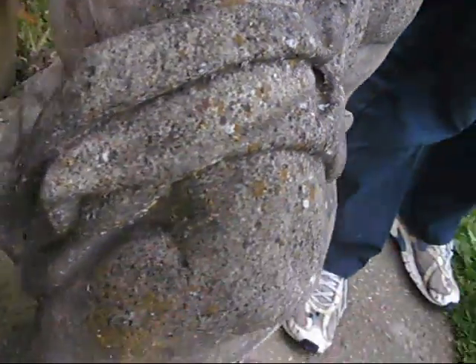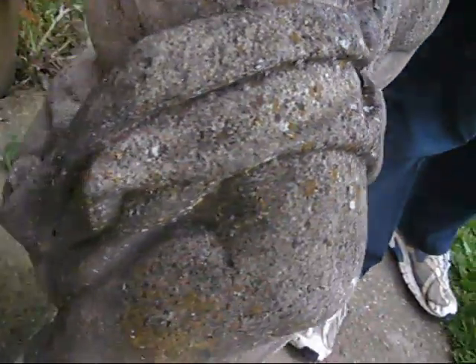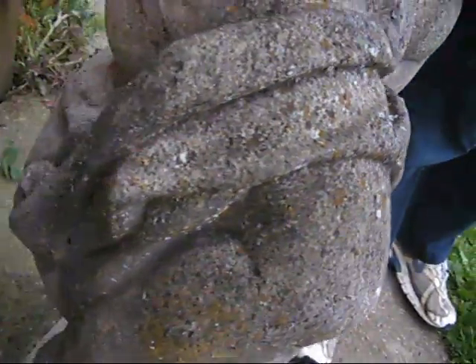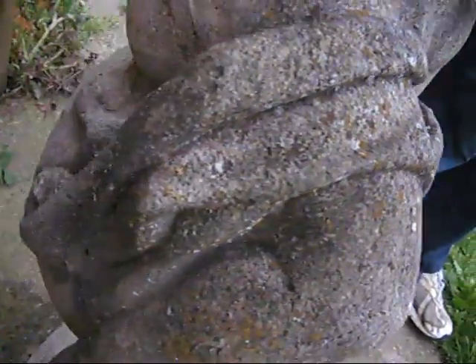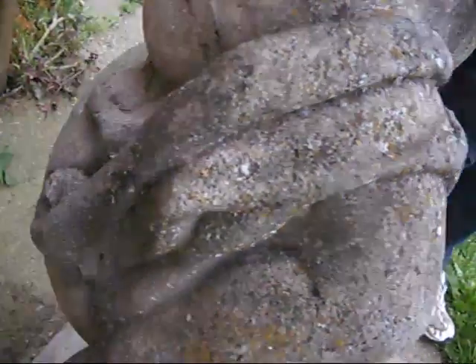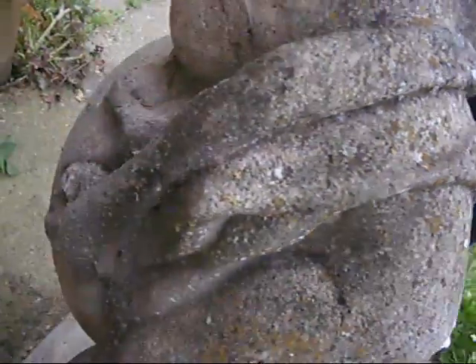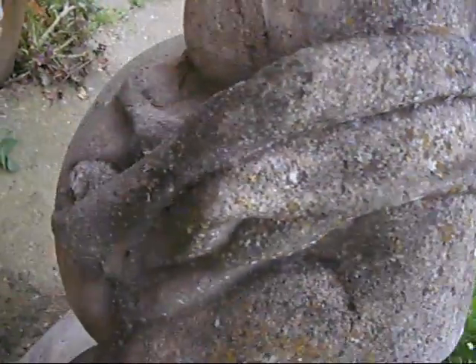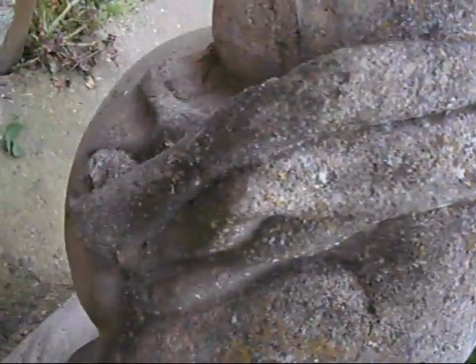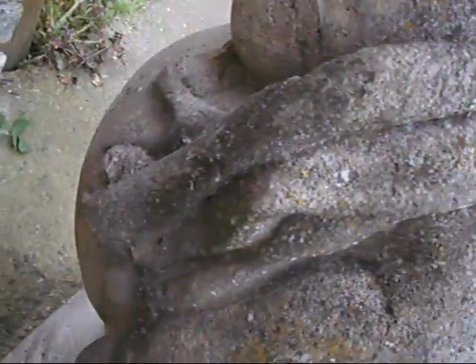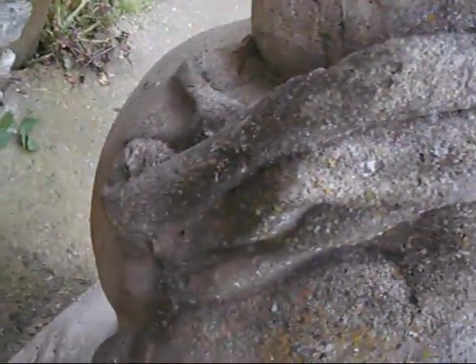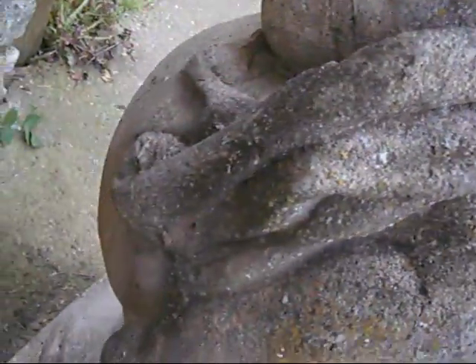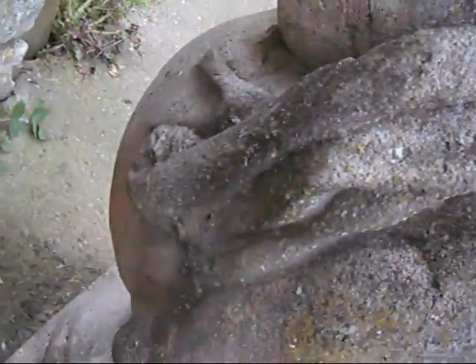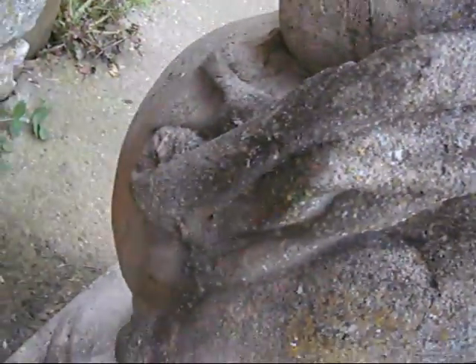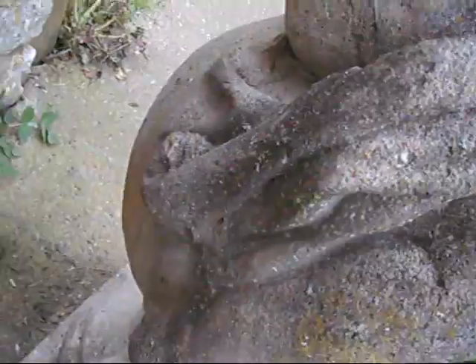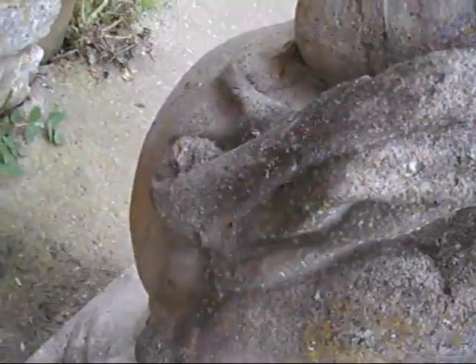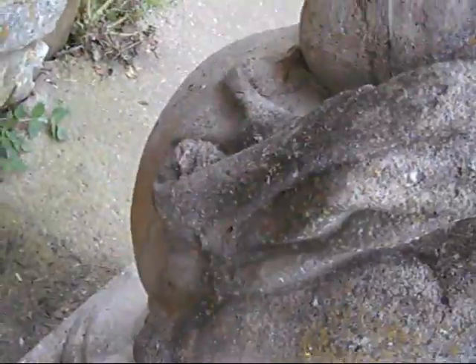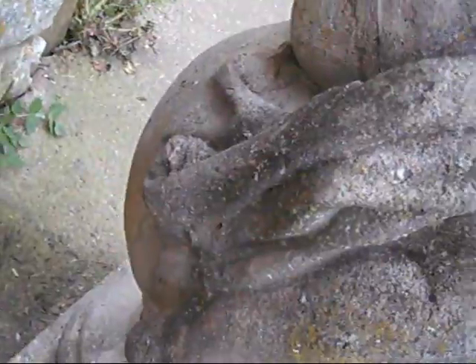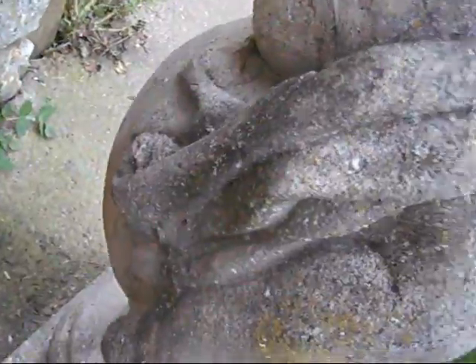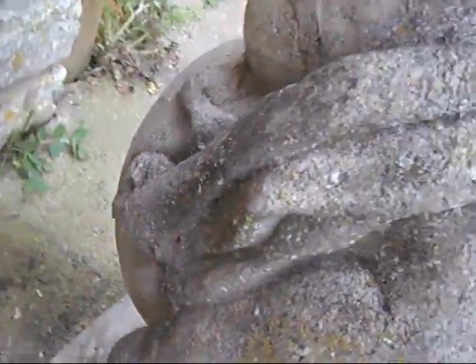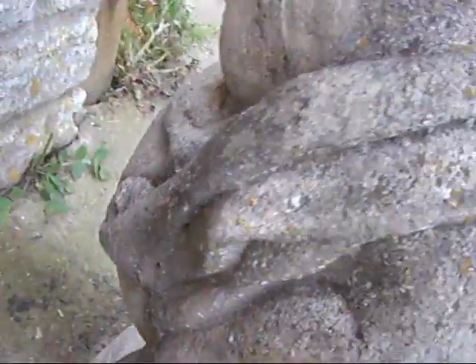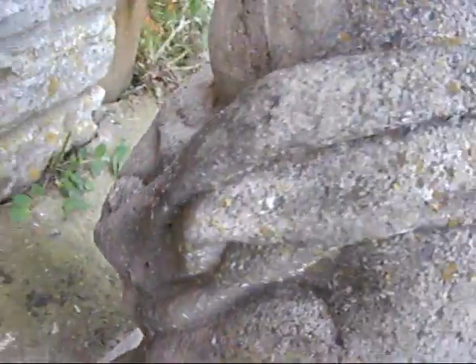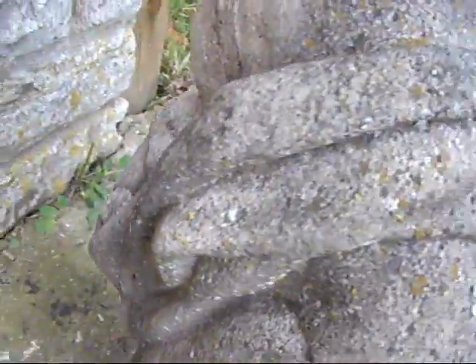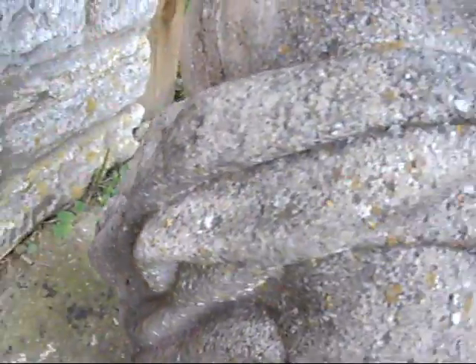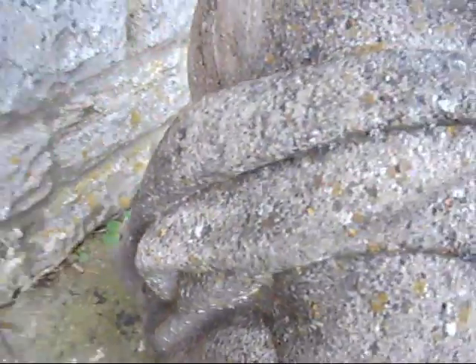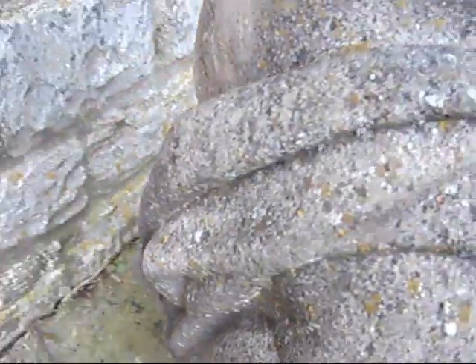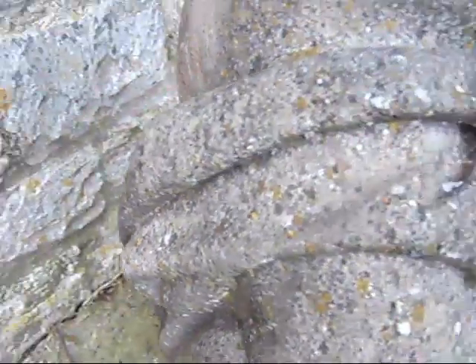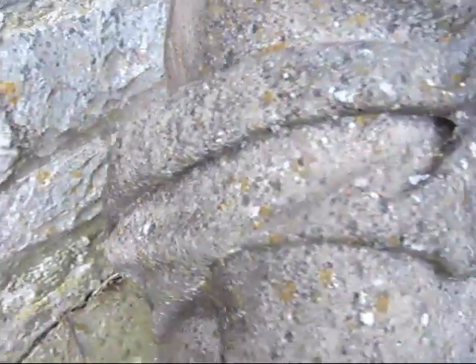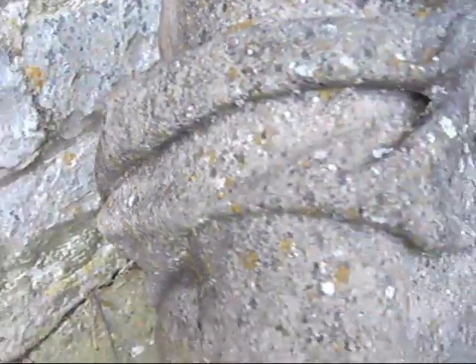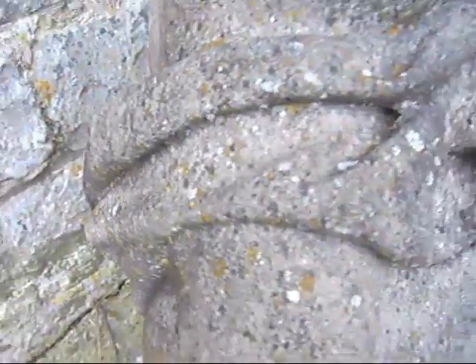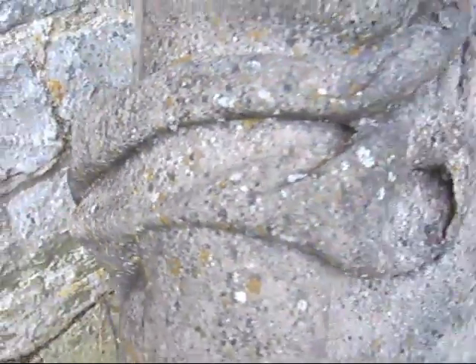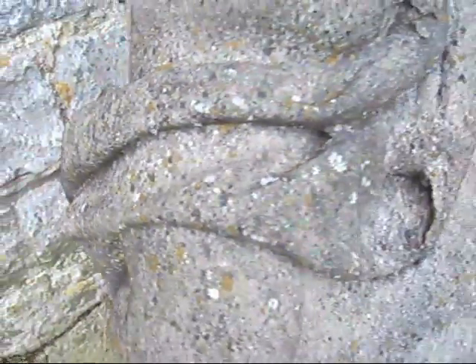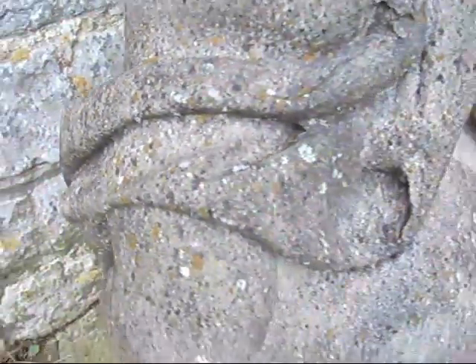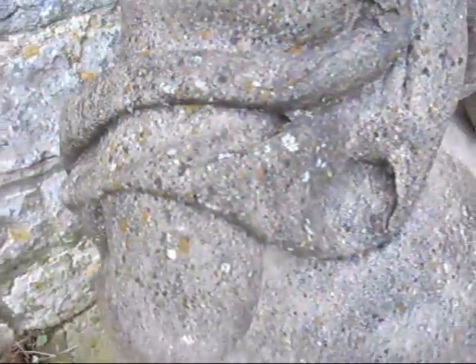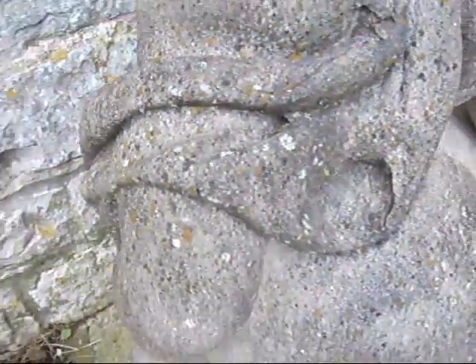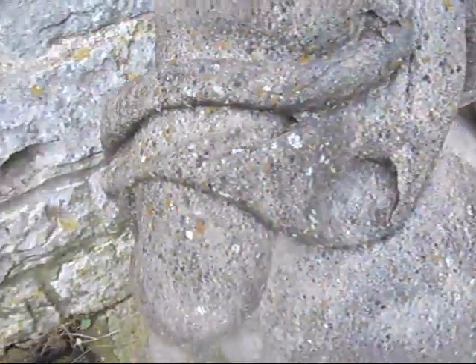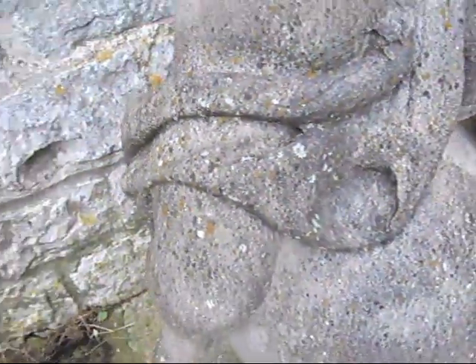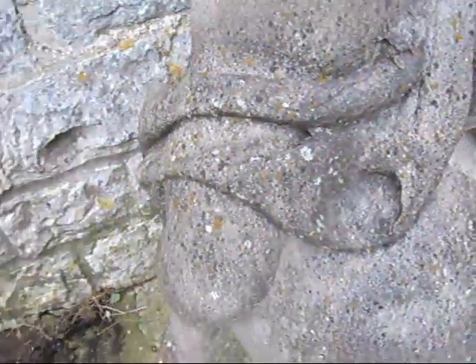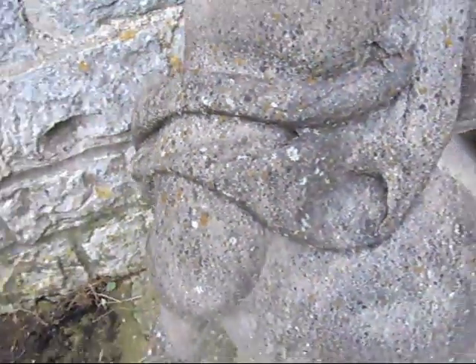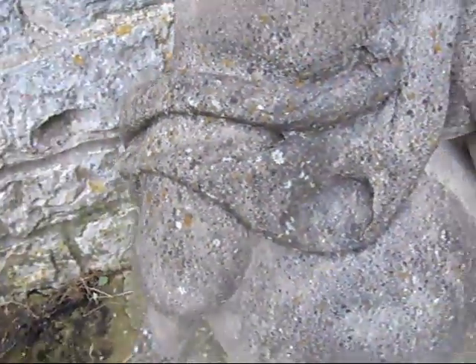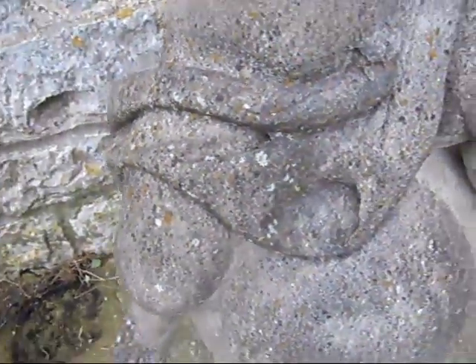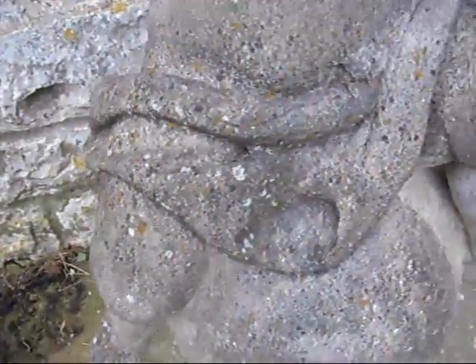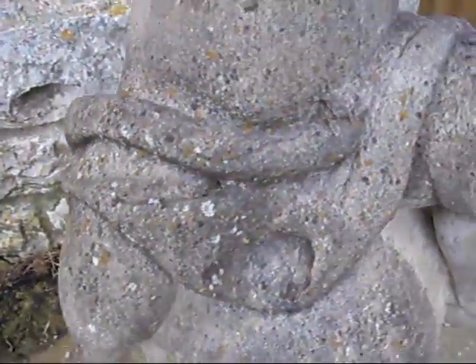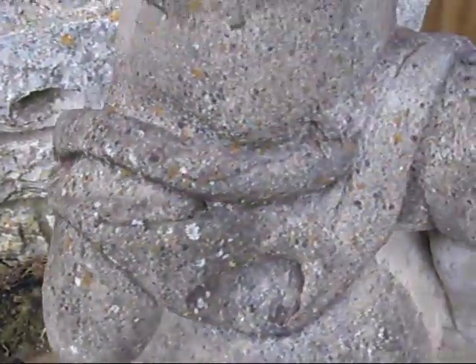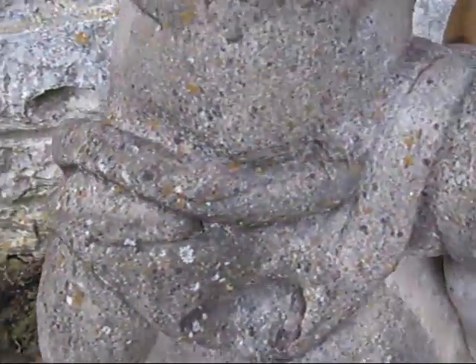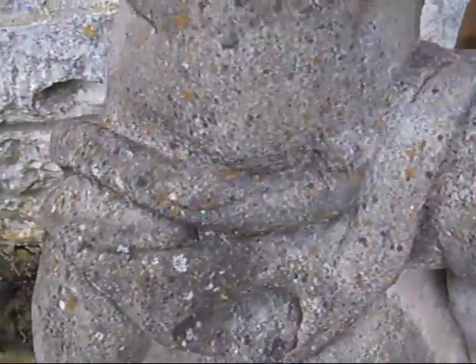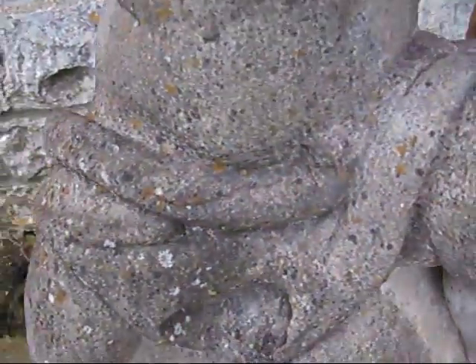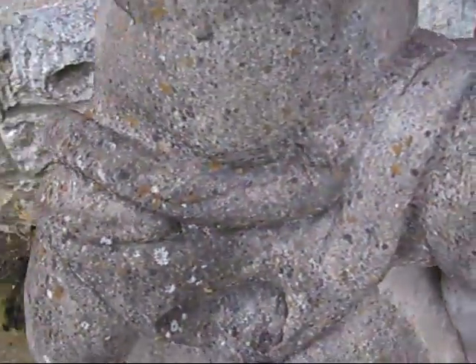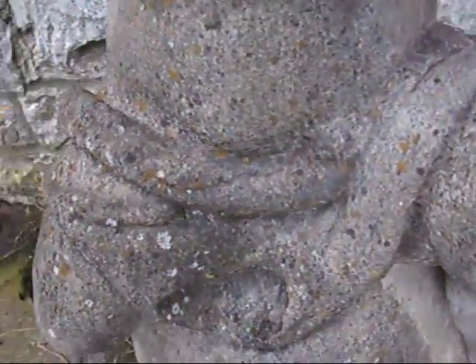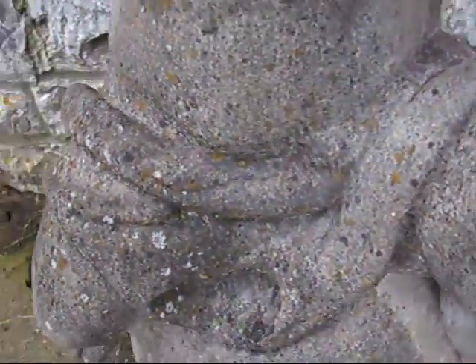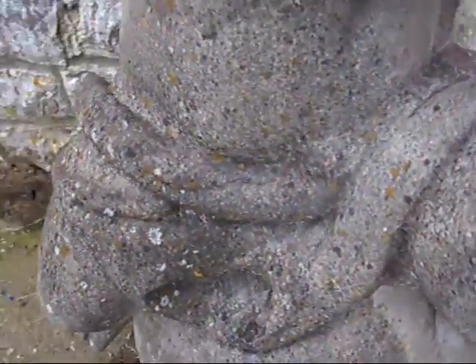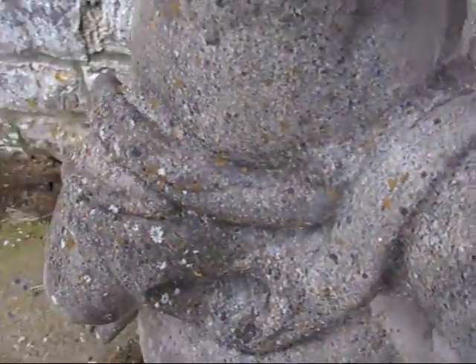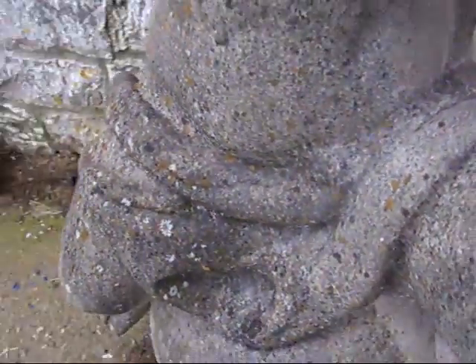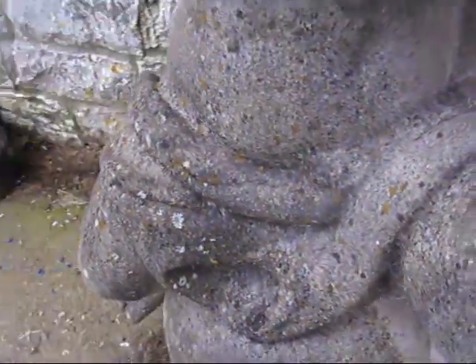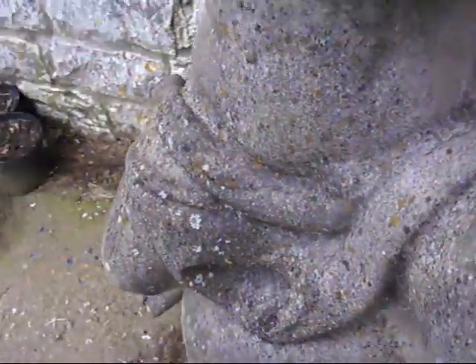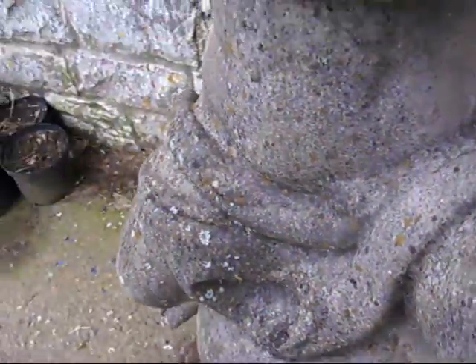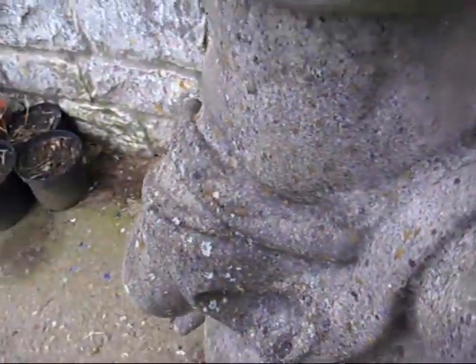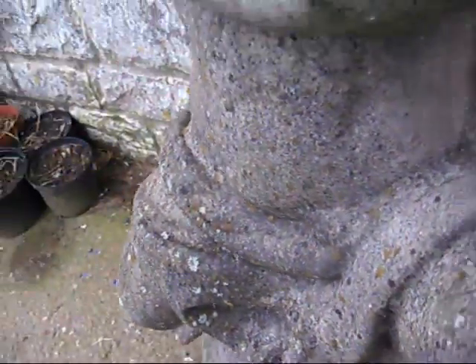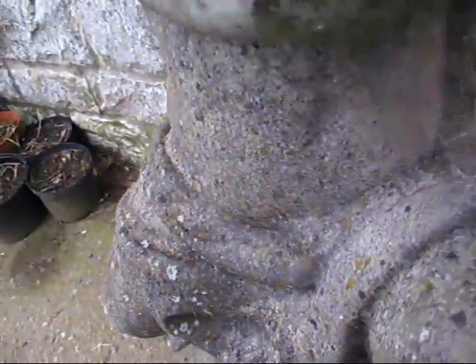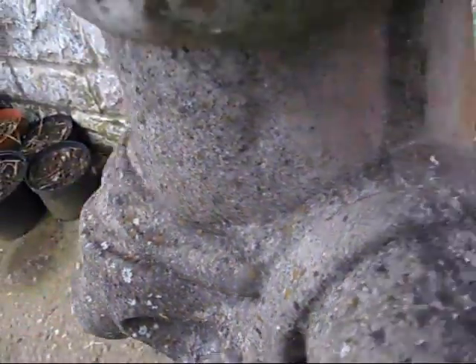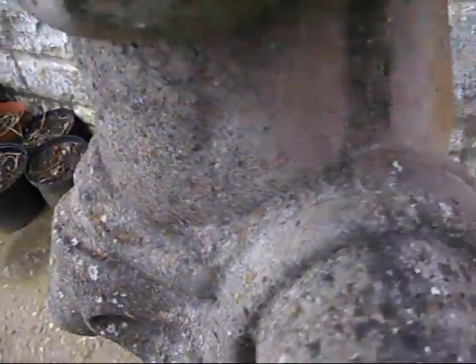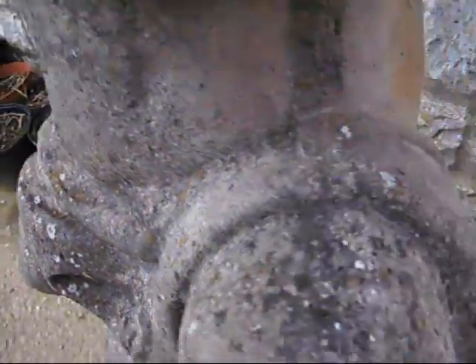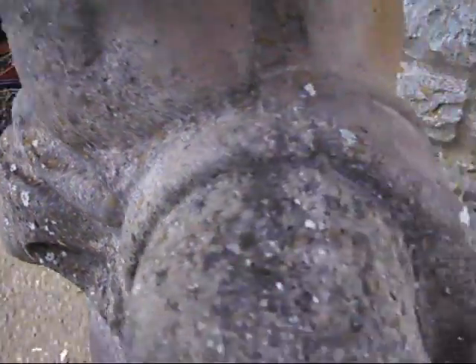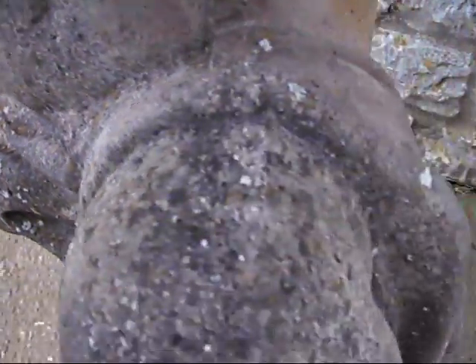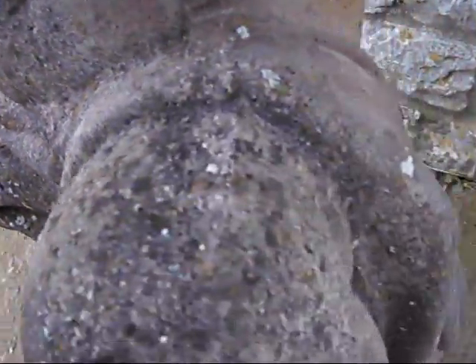He's got a draped modesty cloth here — he's protecting his modesty.